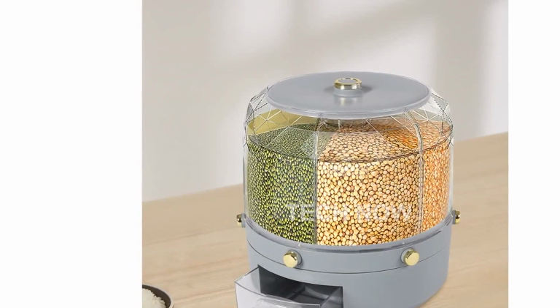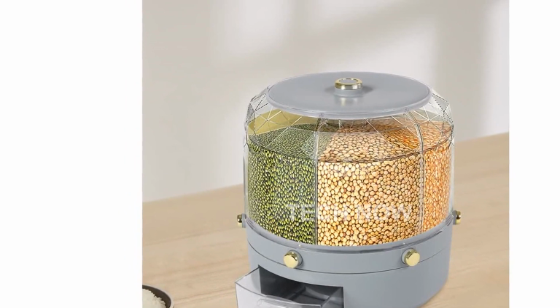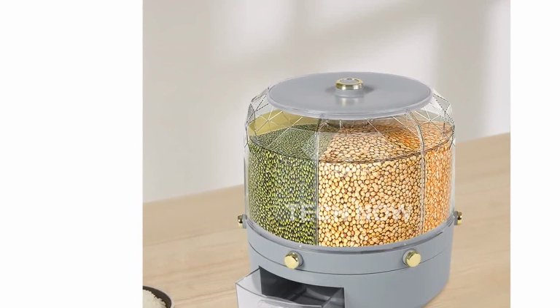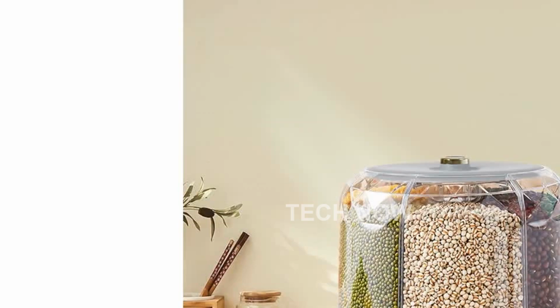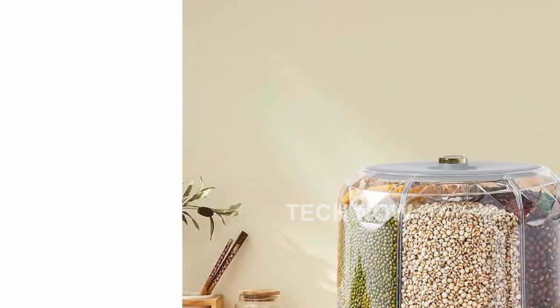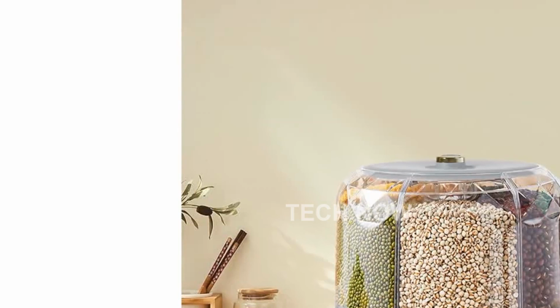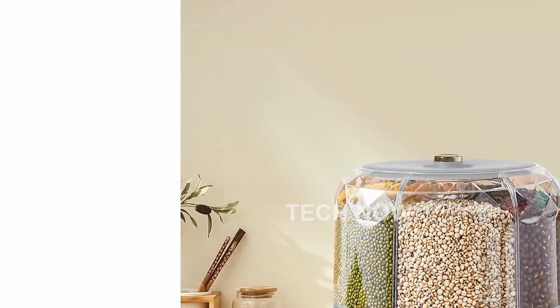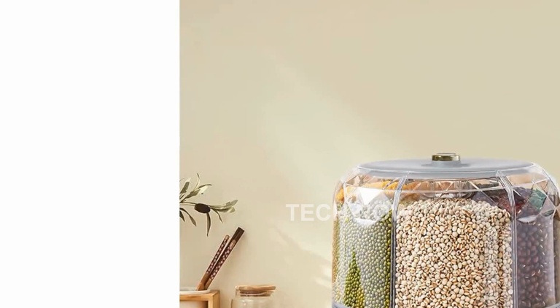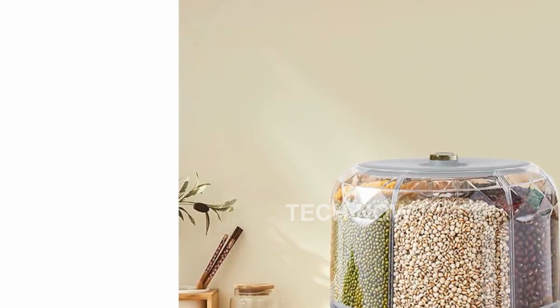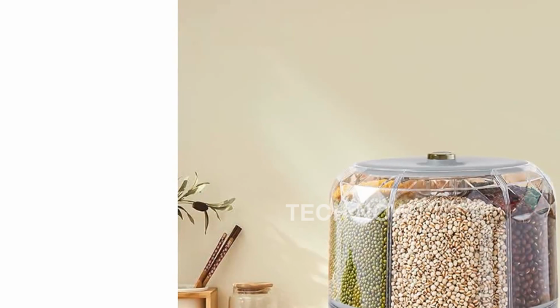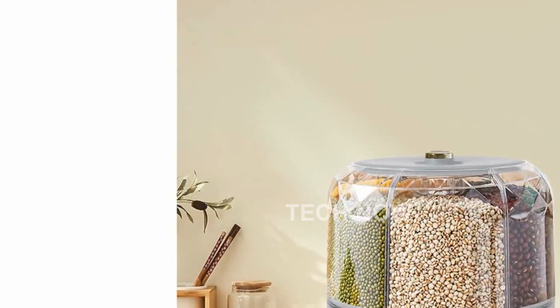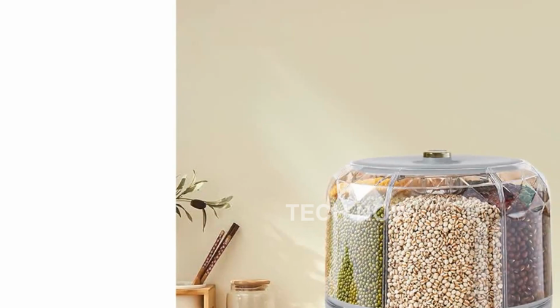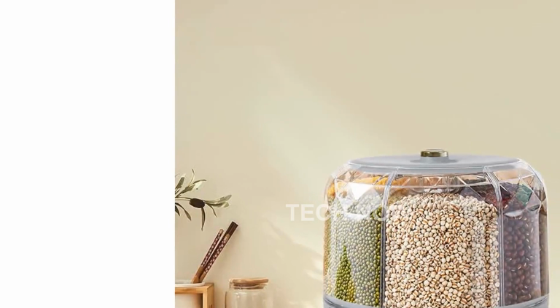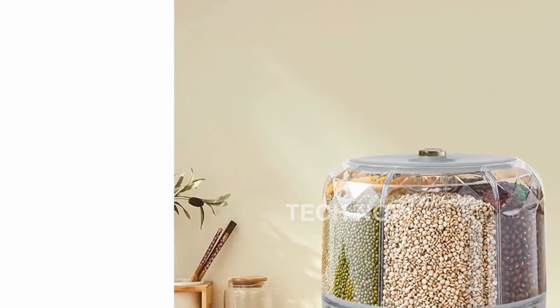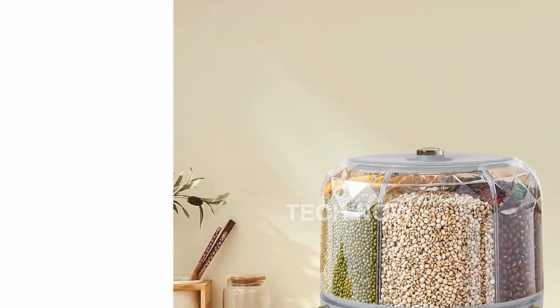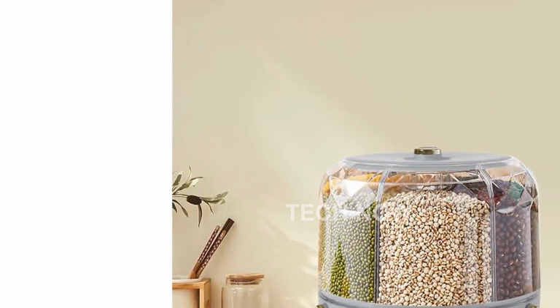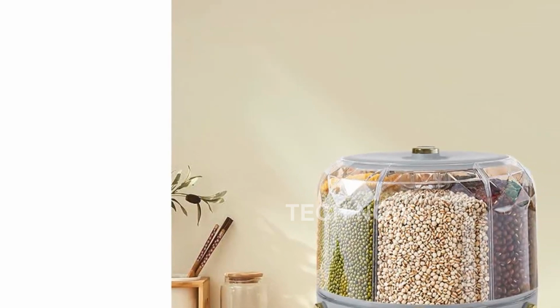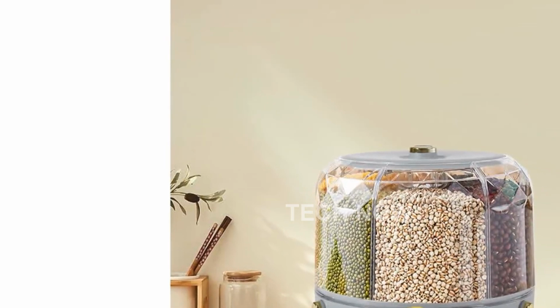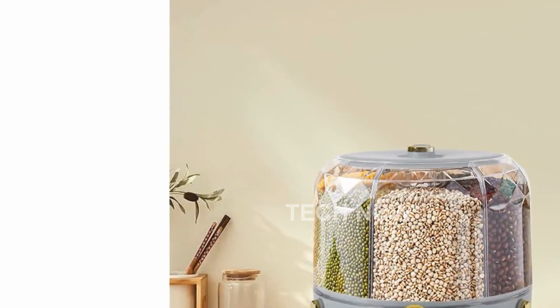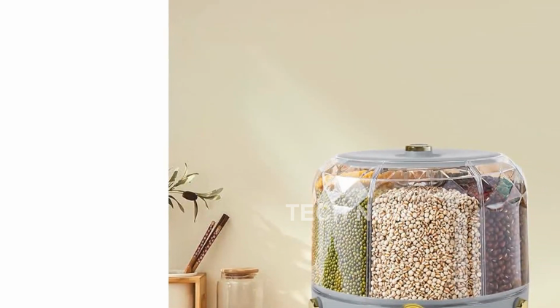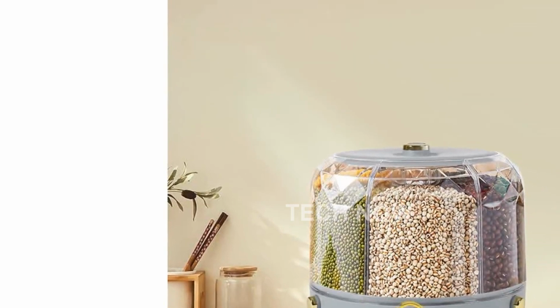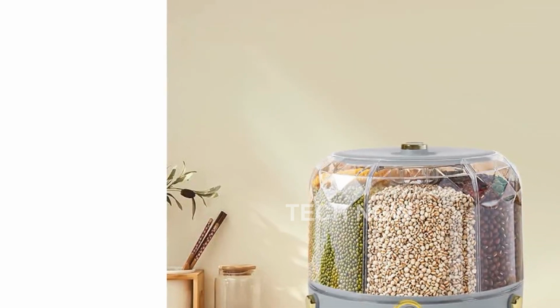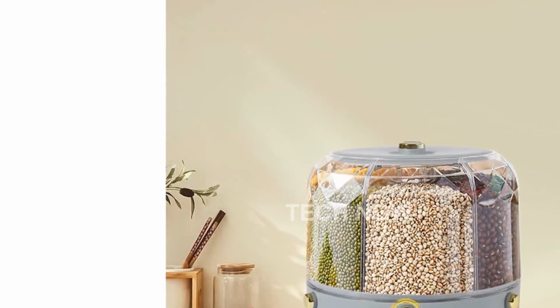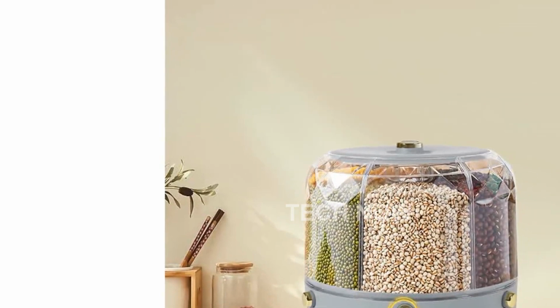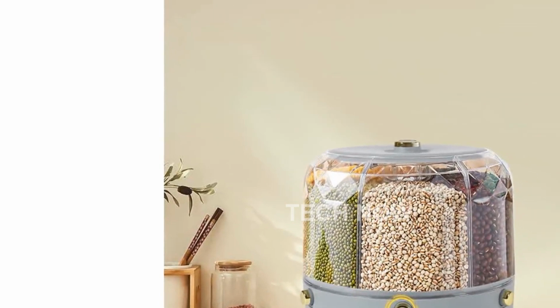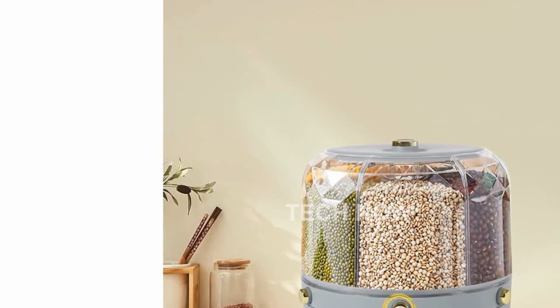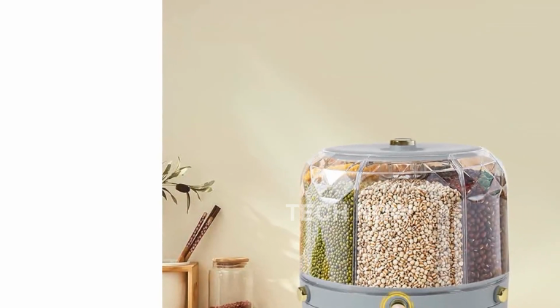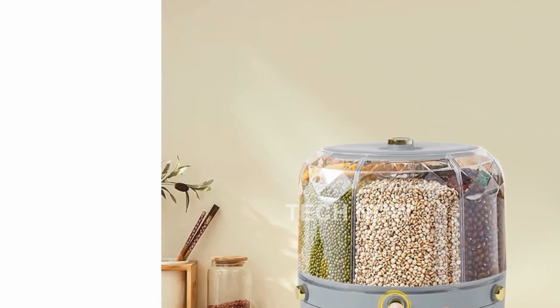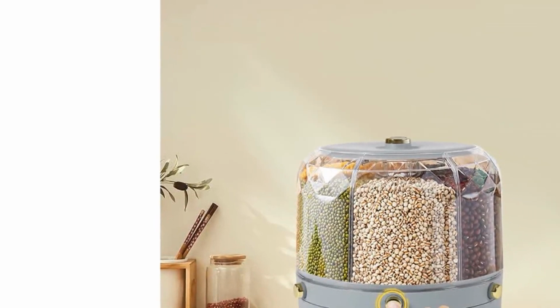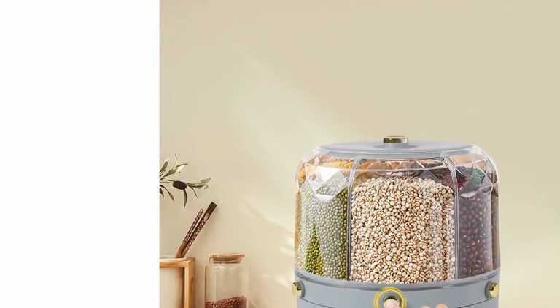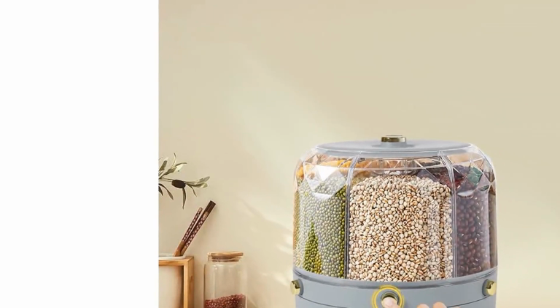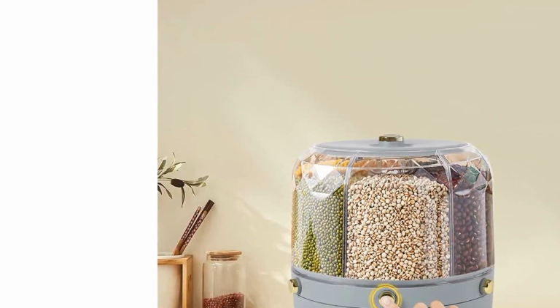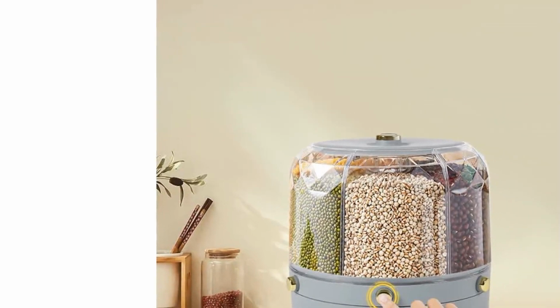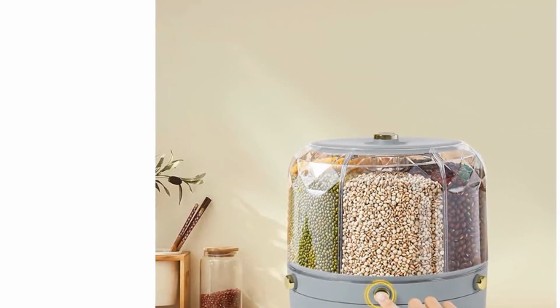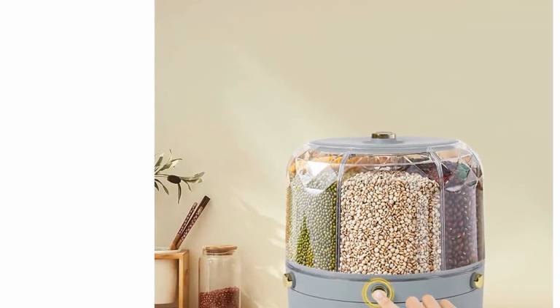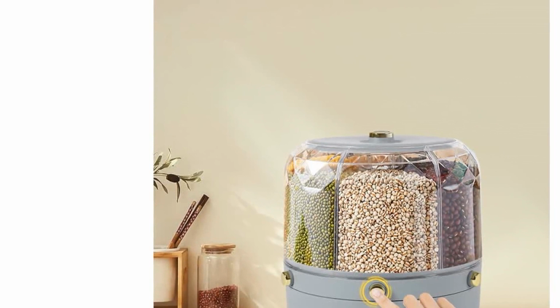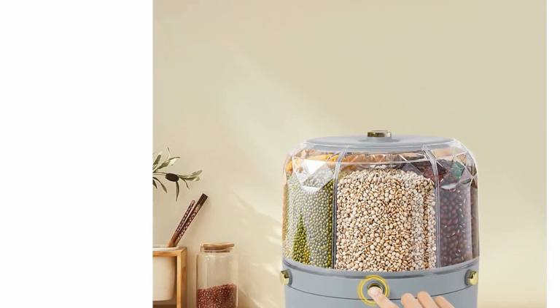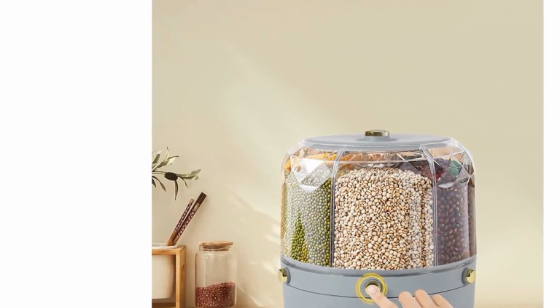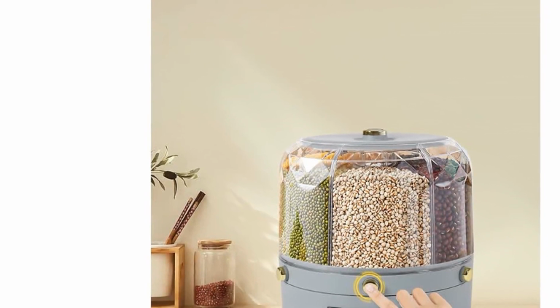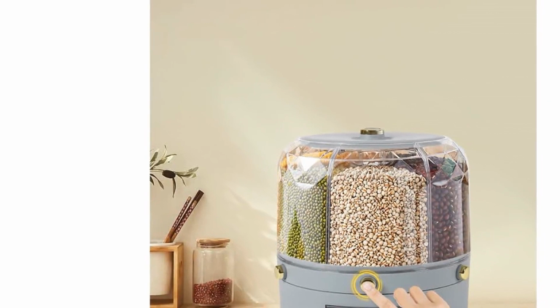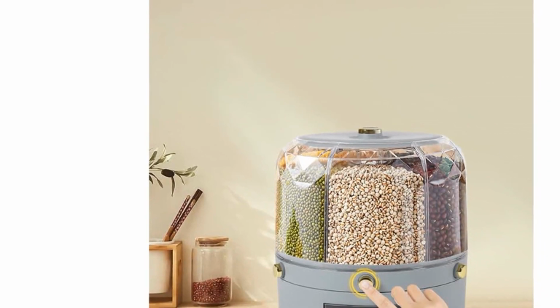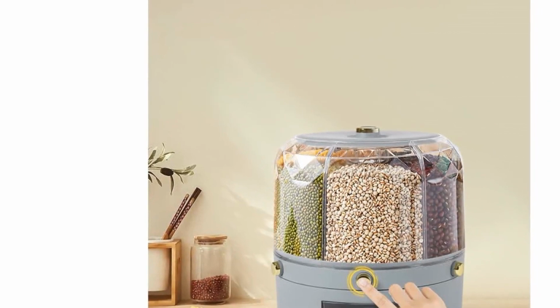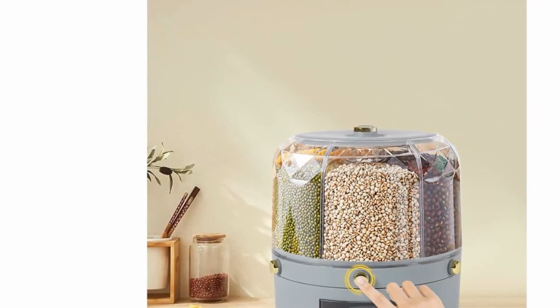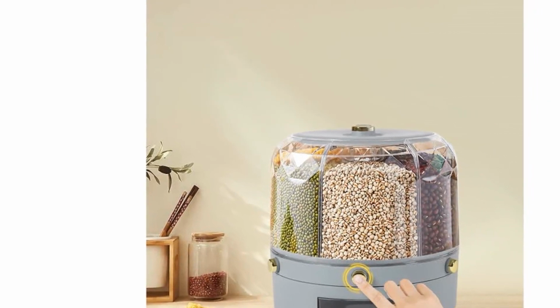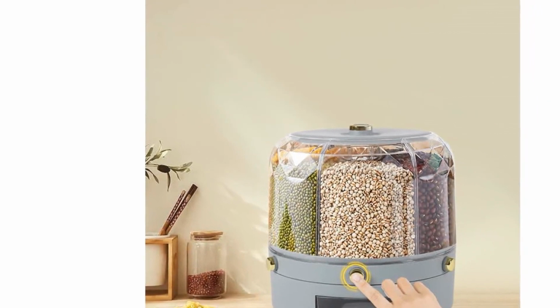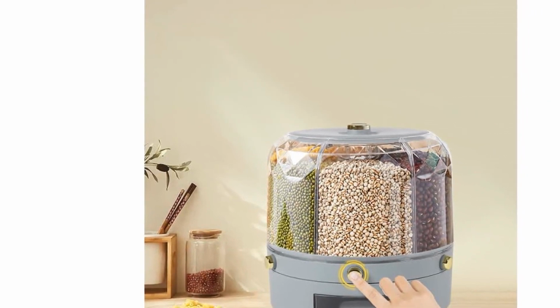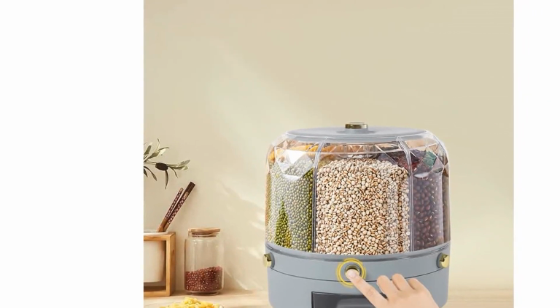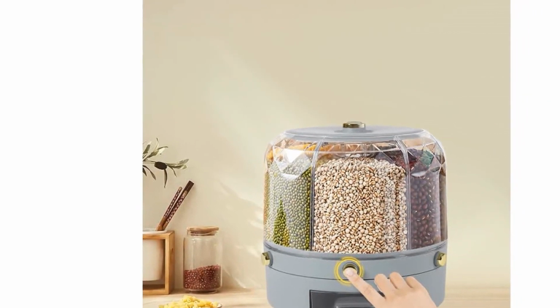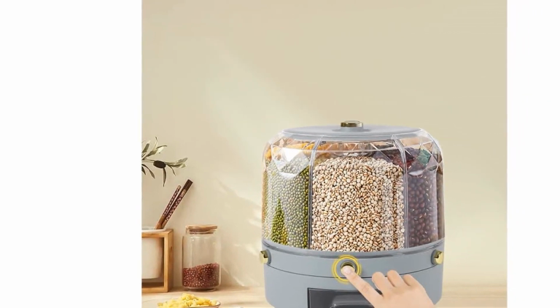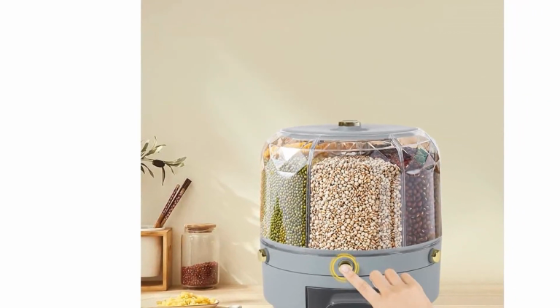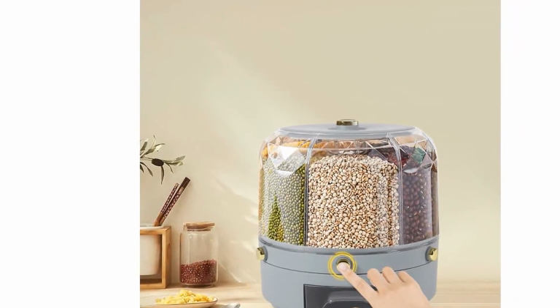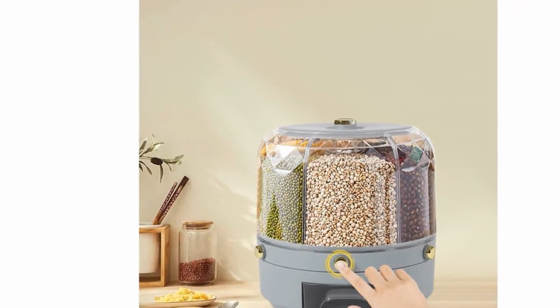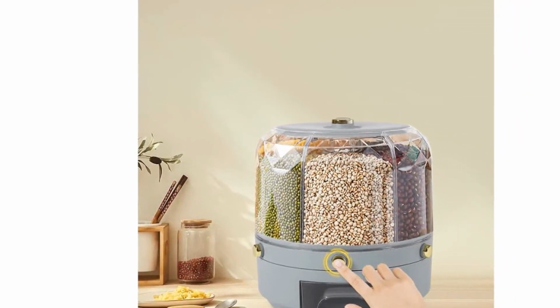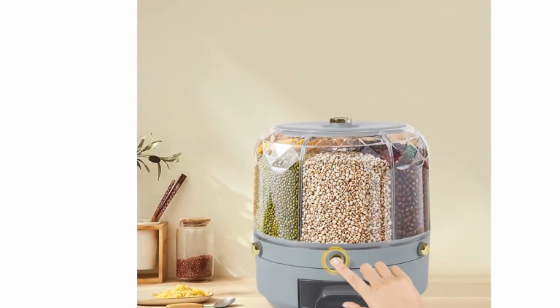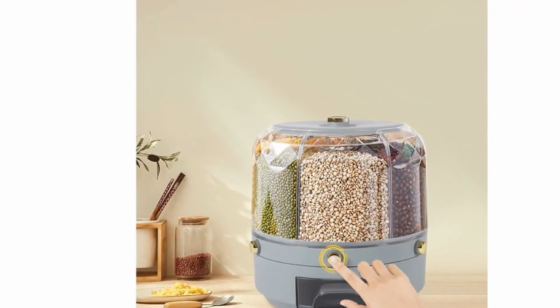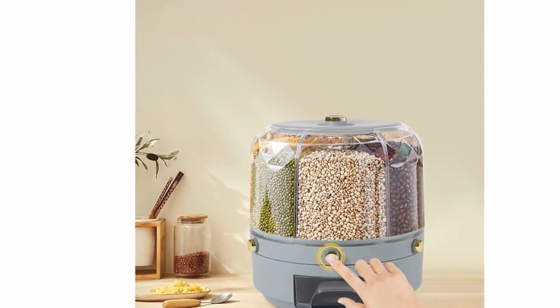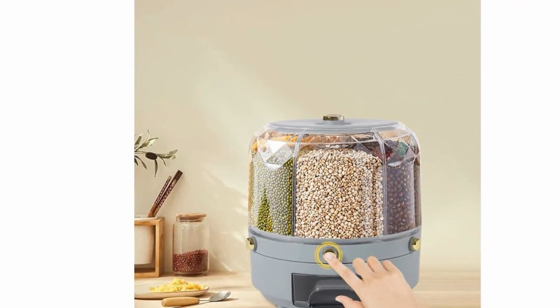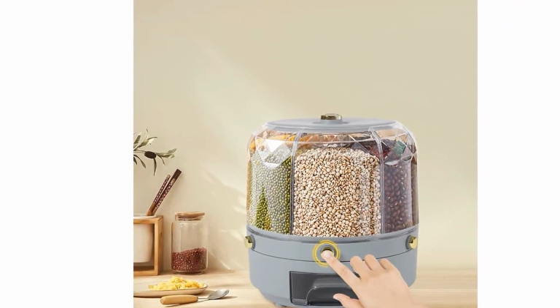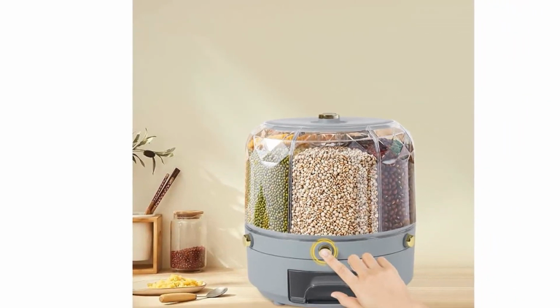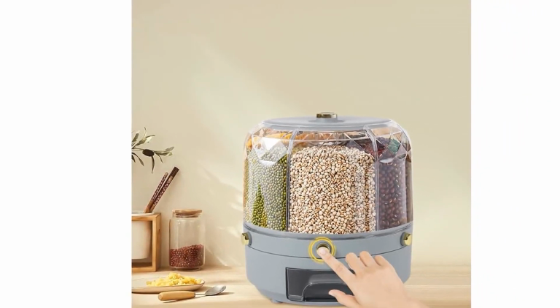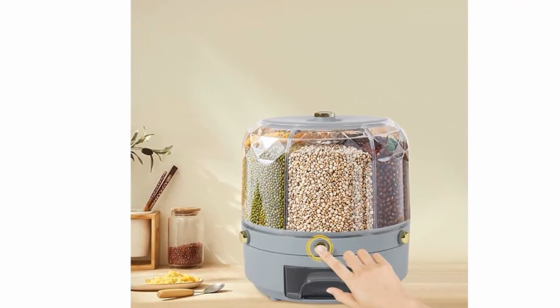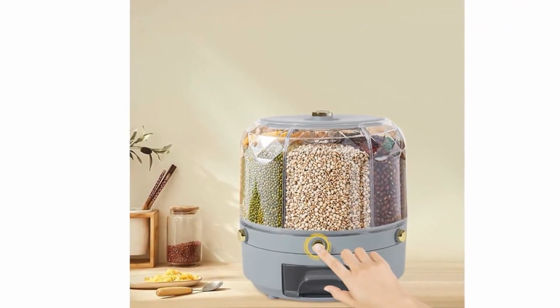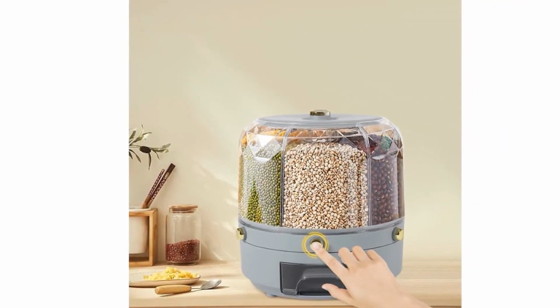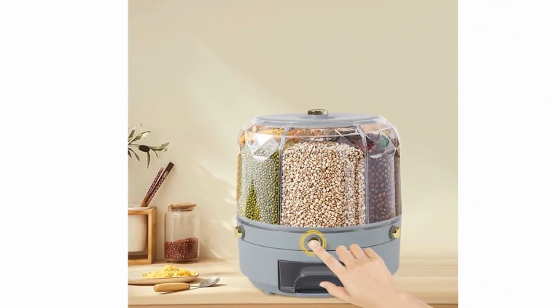Additionally, its clear and modern appearance, featuring a gray base and lid with a clear diamond design, adds a touch of elegance to any kitchen.